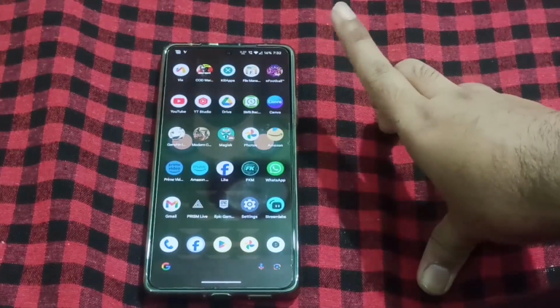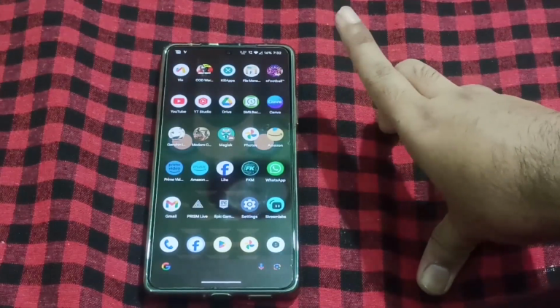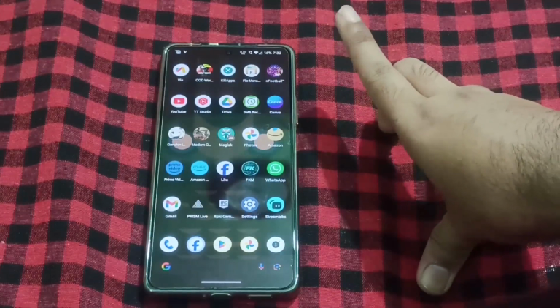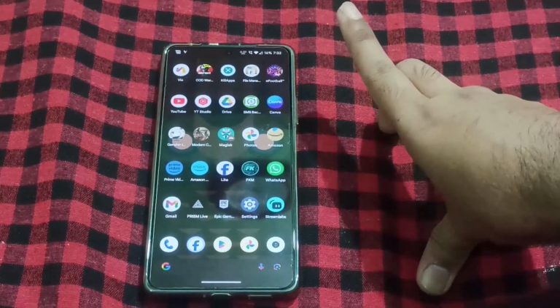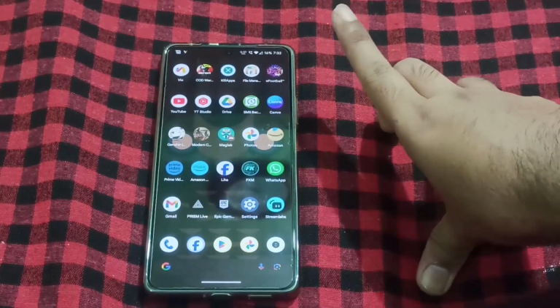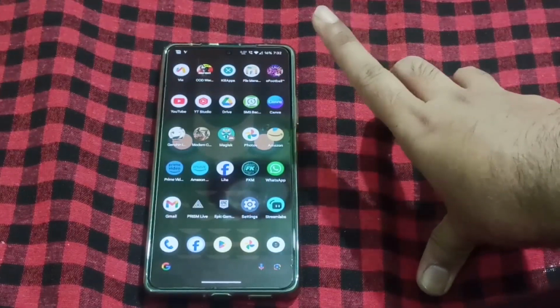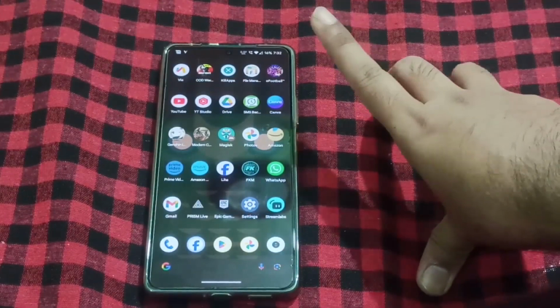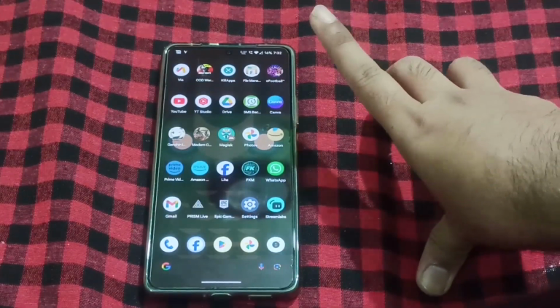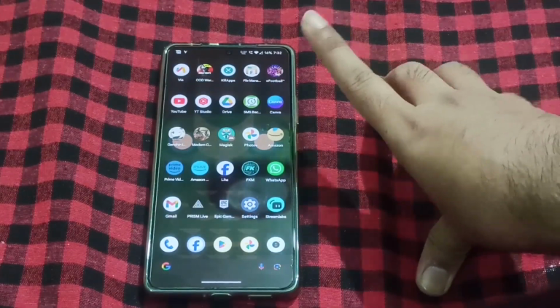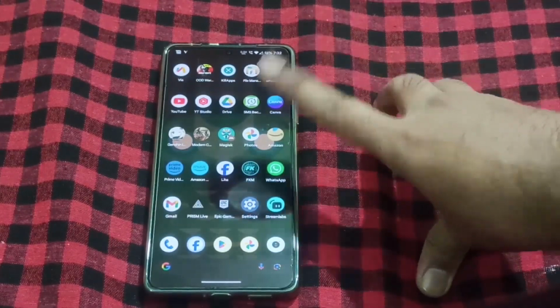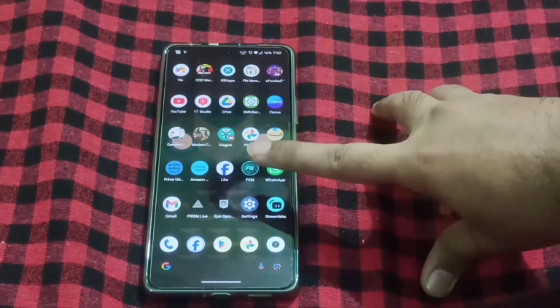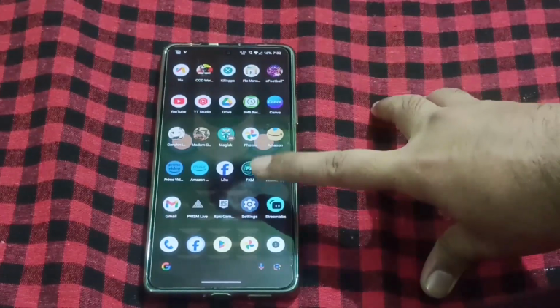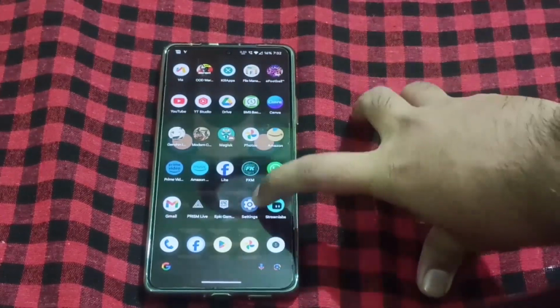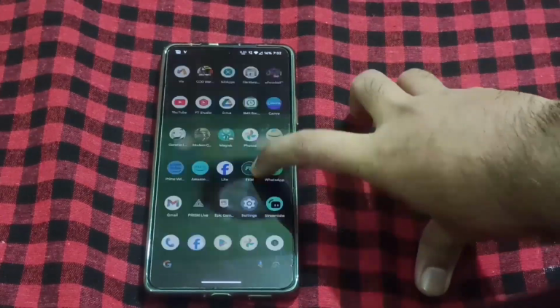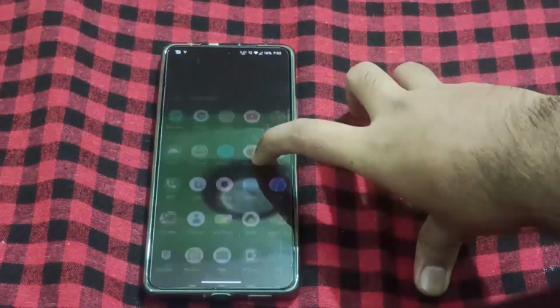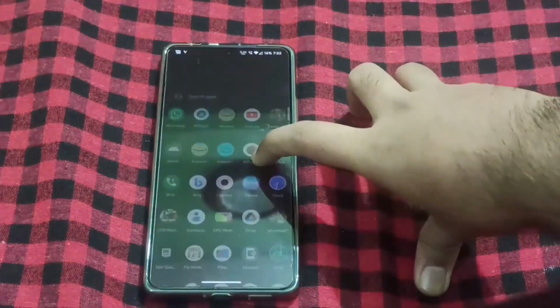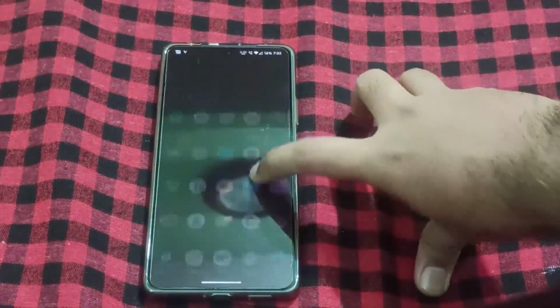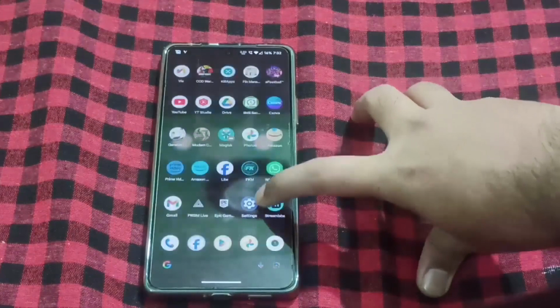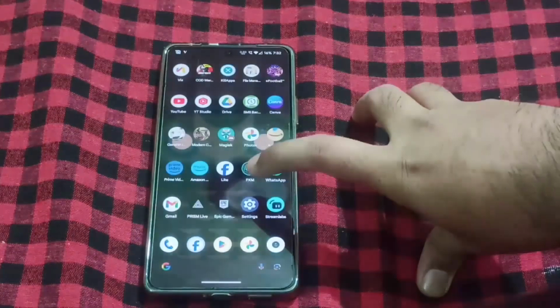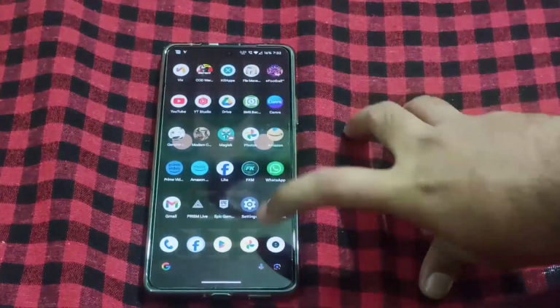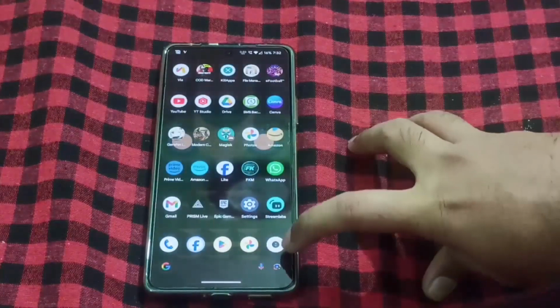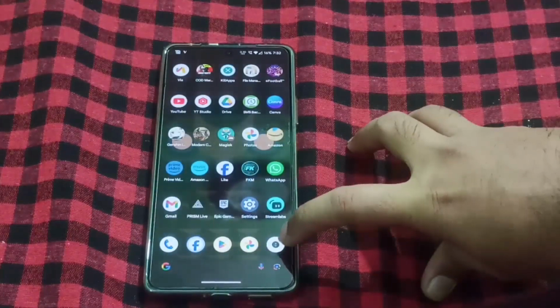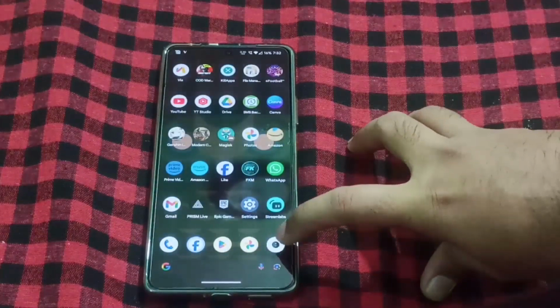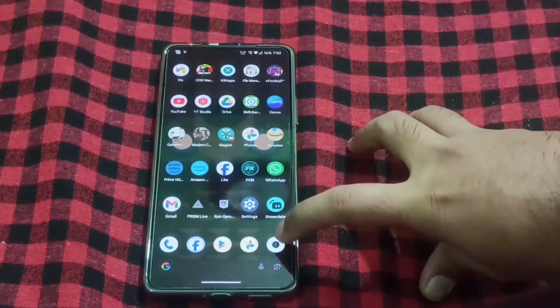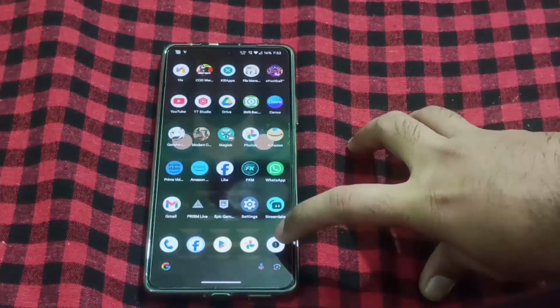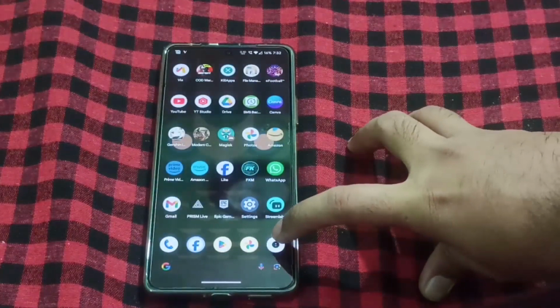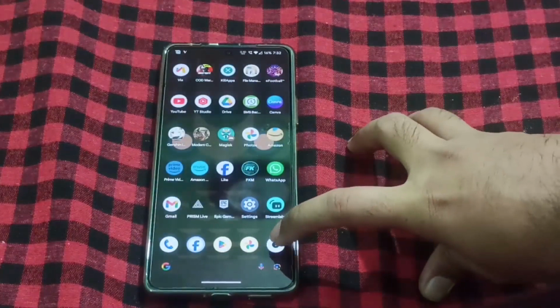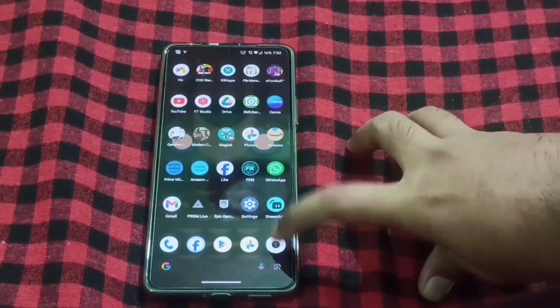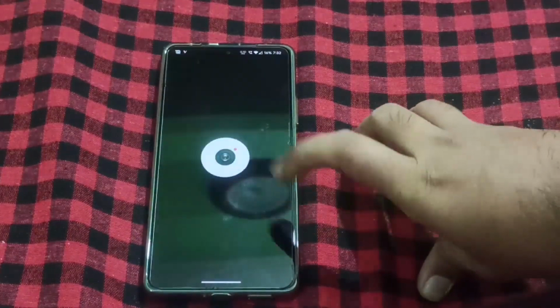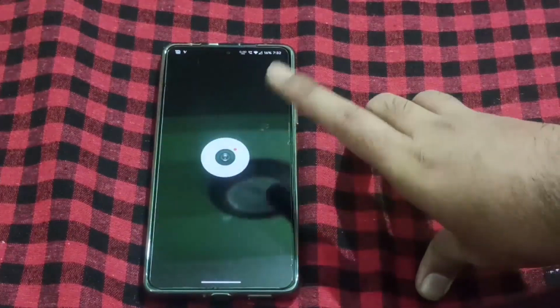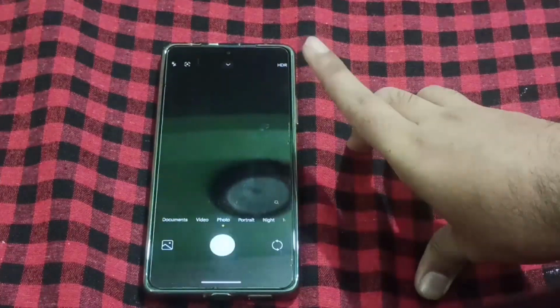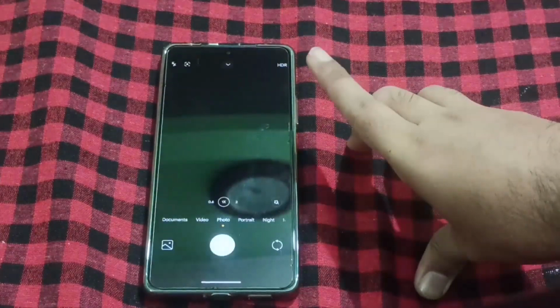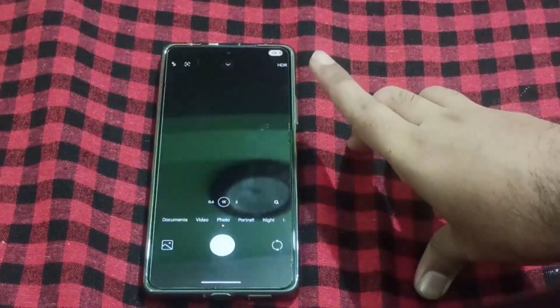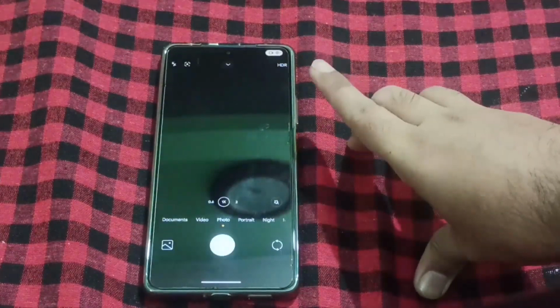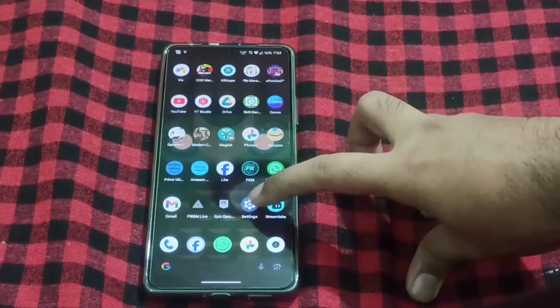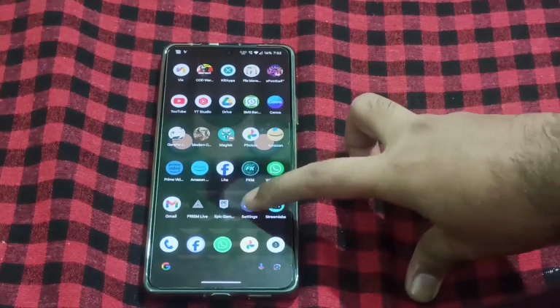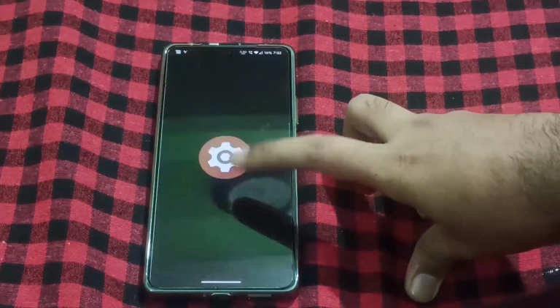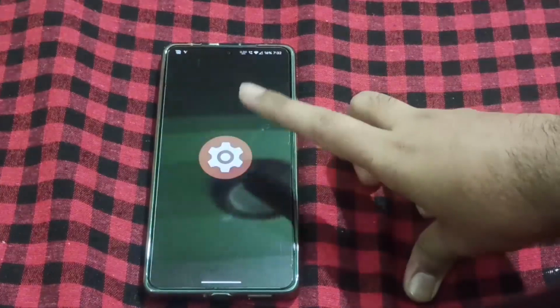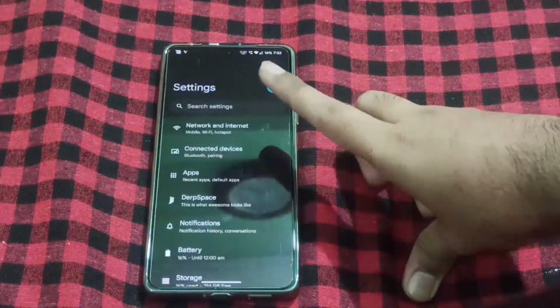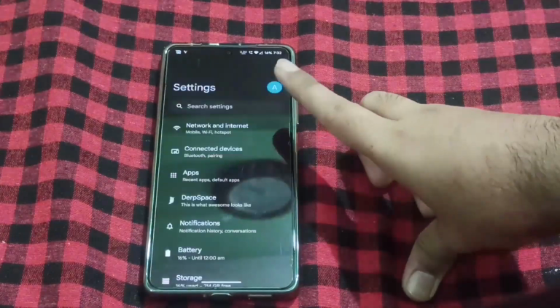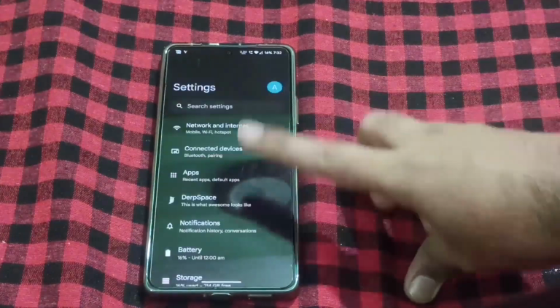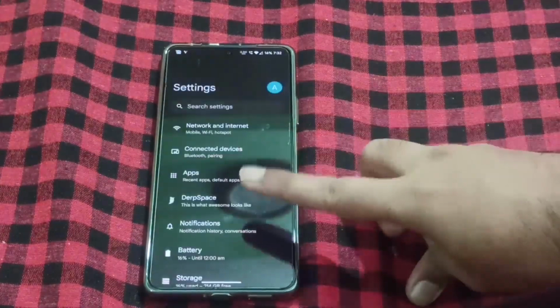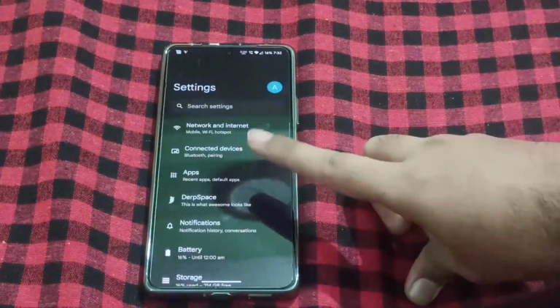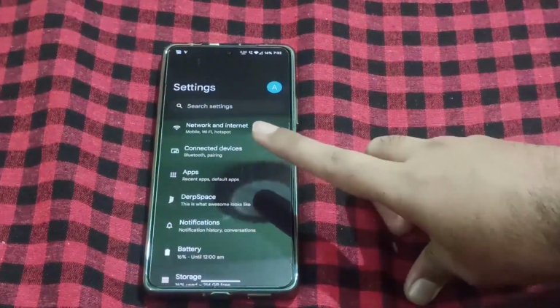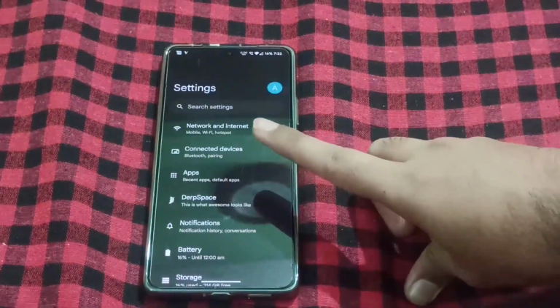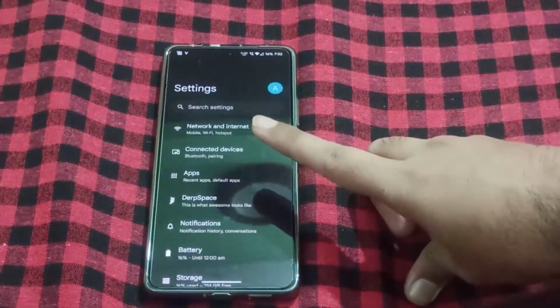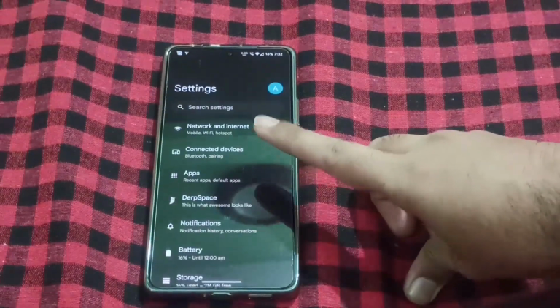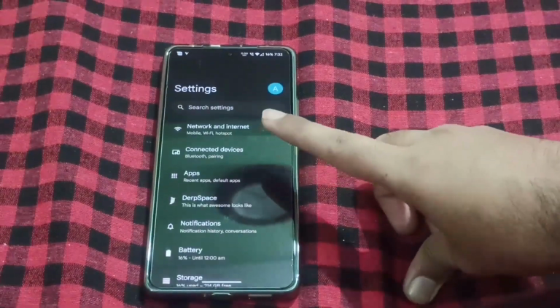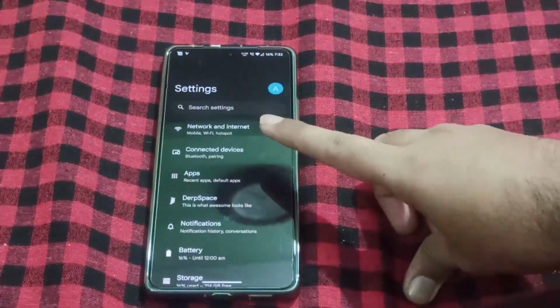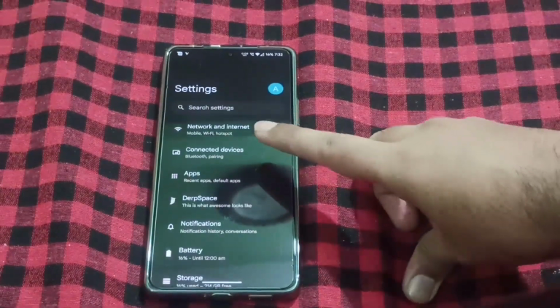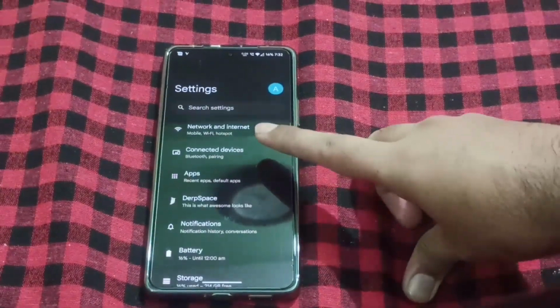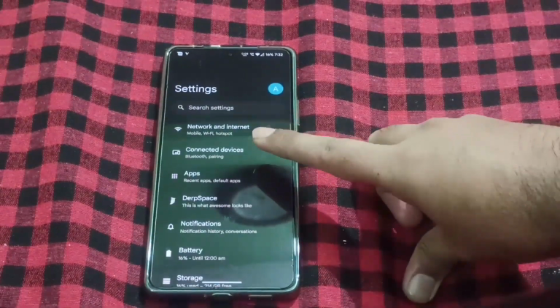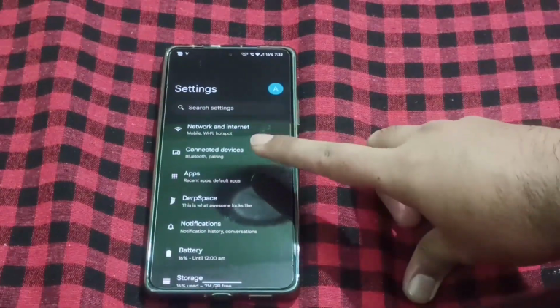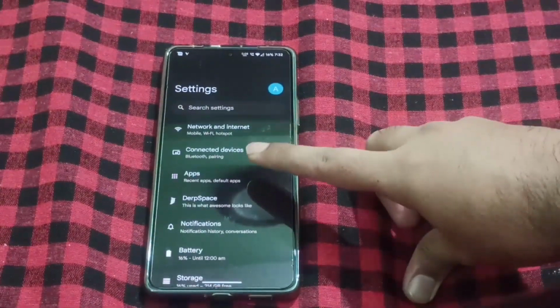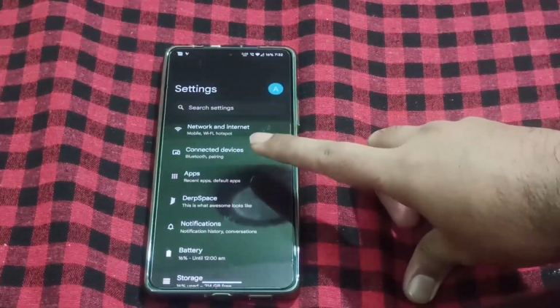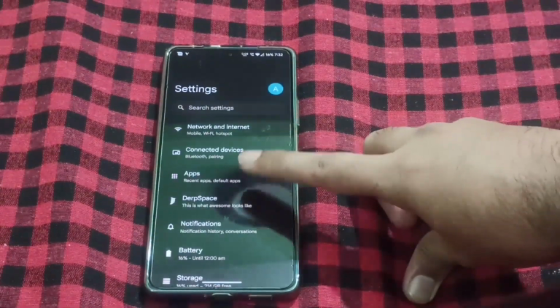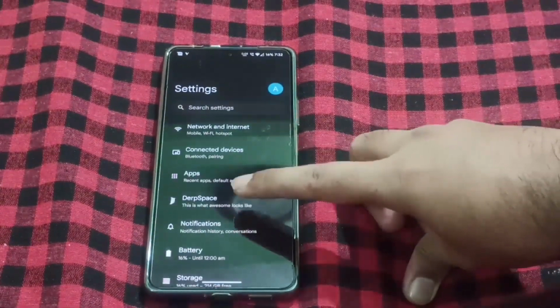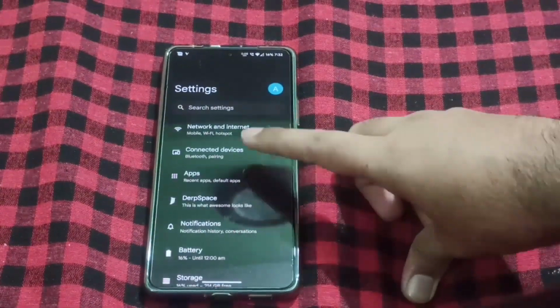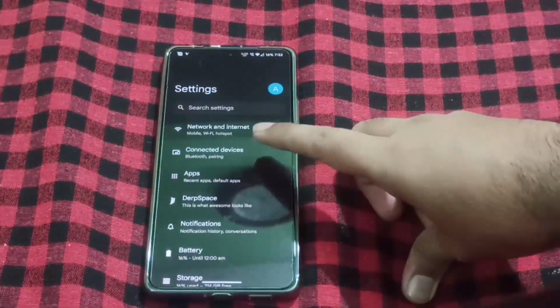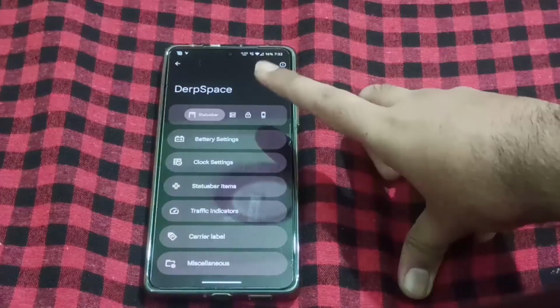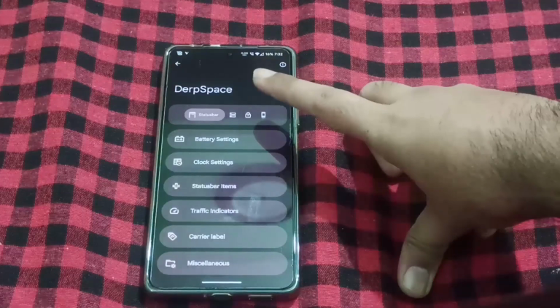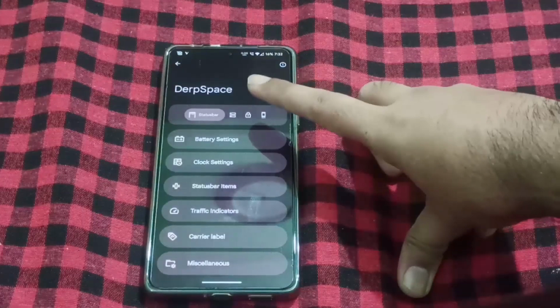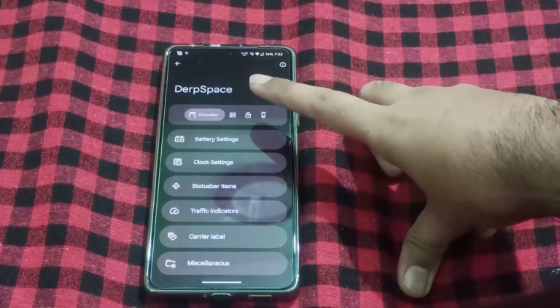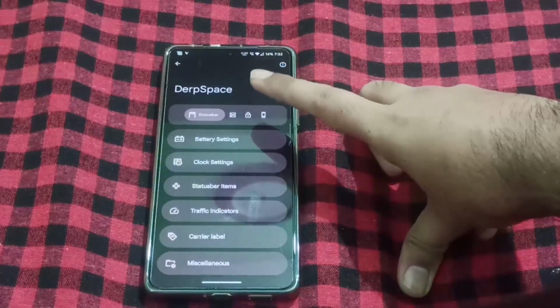Regarding the benchmarks, I will talk about the visuals. You get a new UI camera app. Let me tell you about the level of customization — I will go into the depth of the settings.